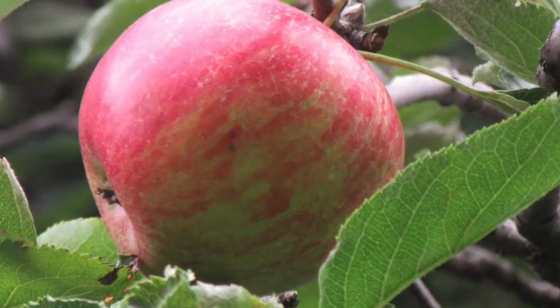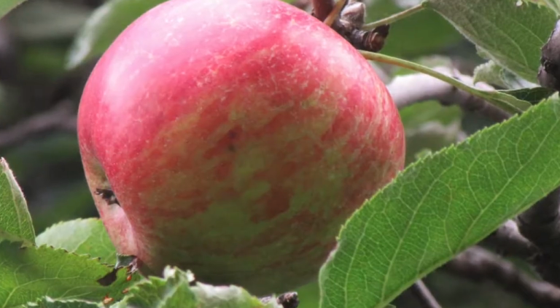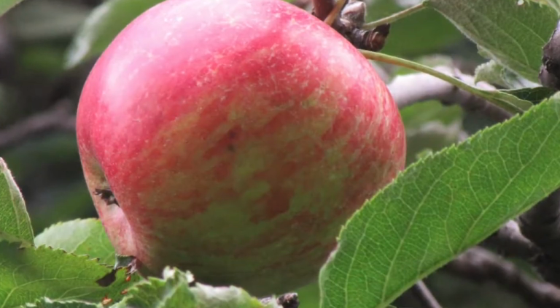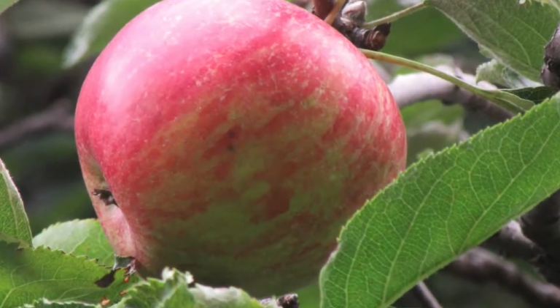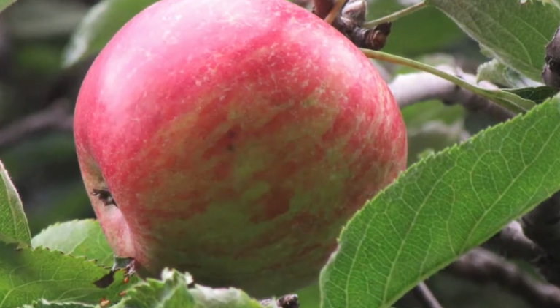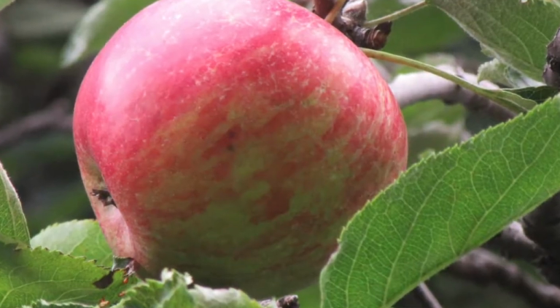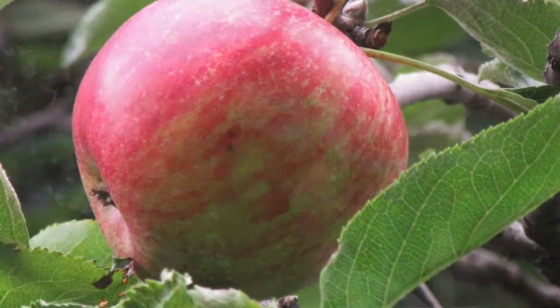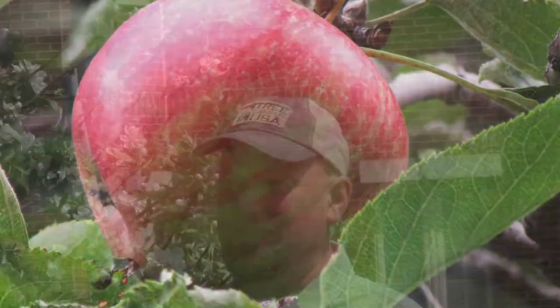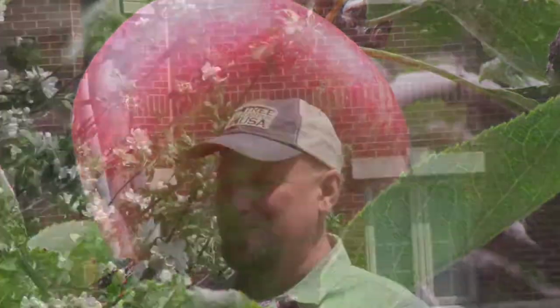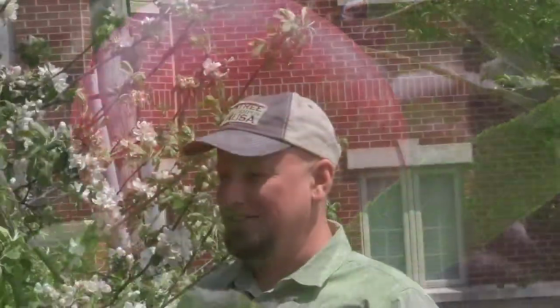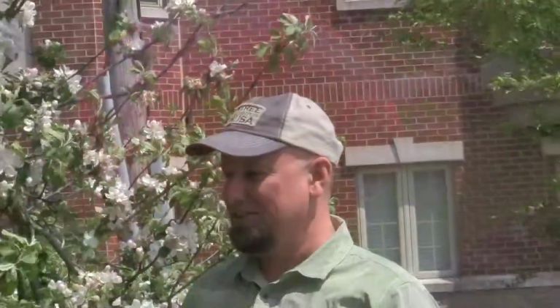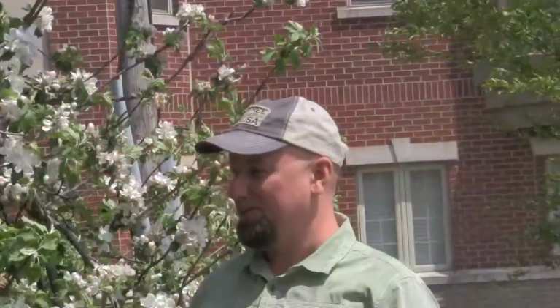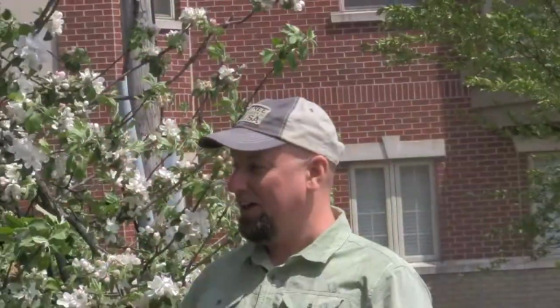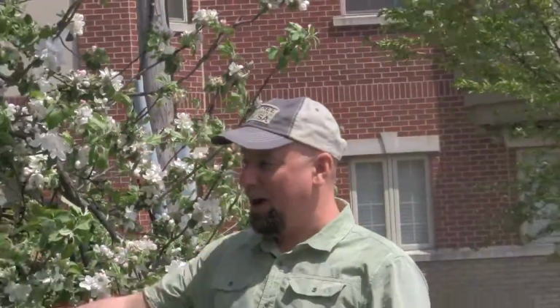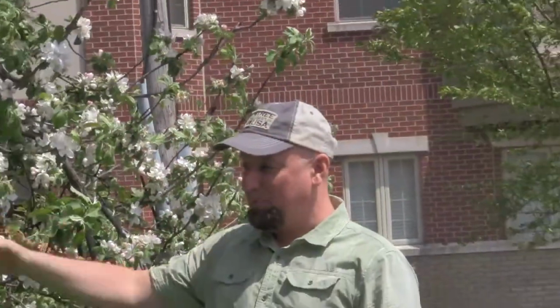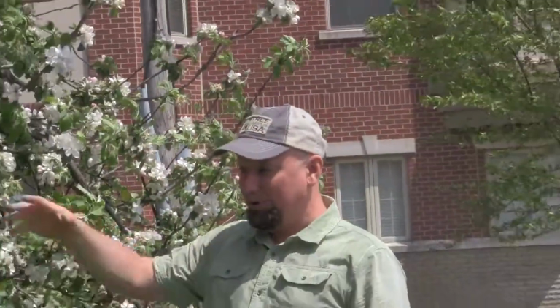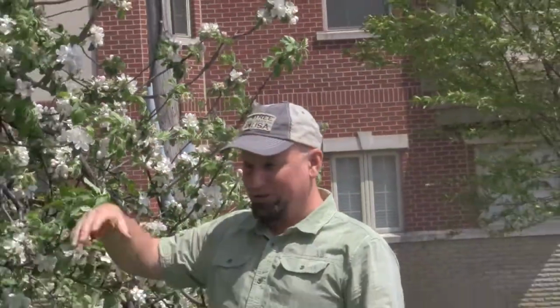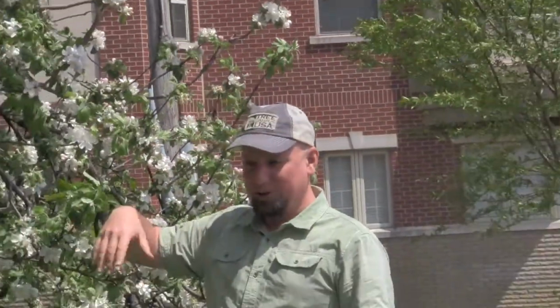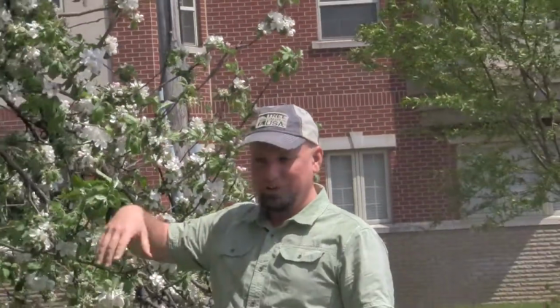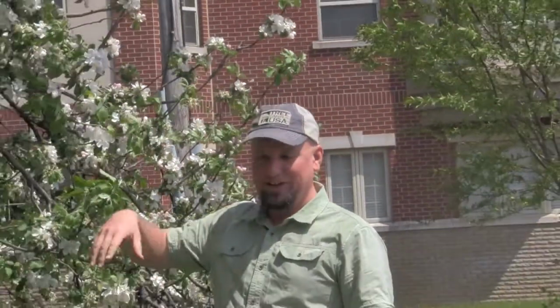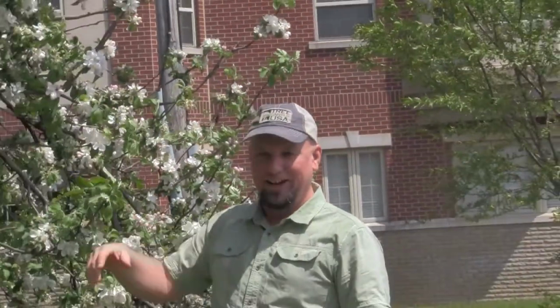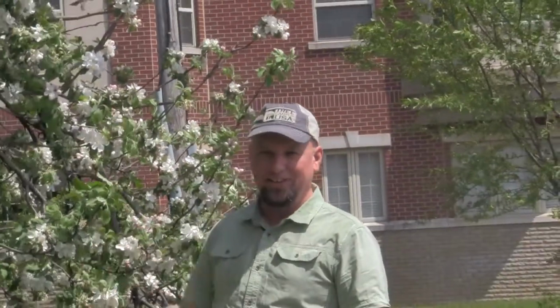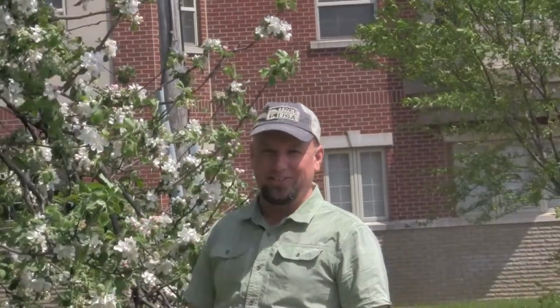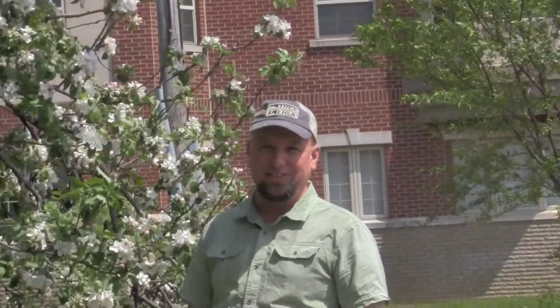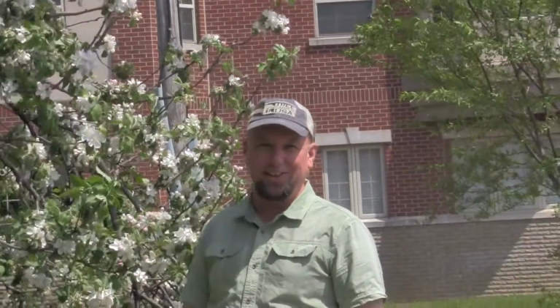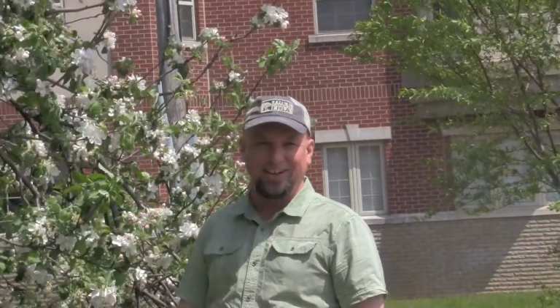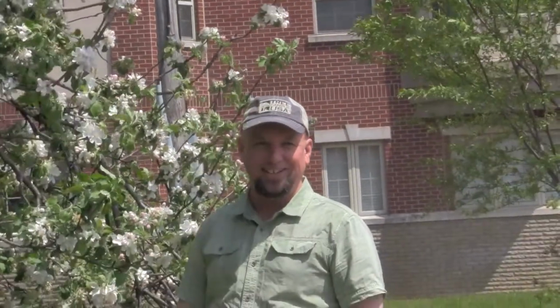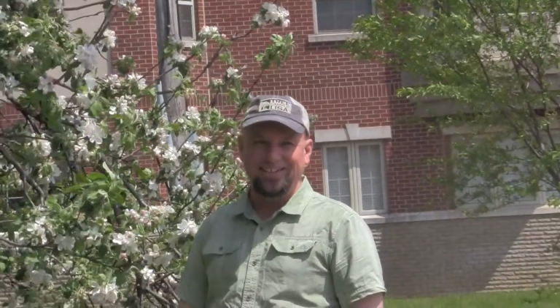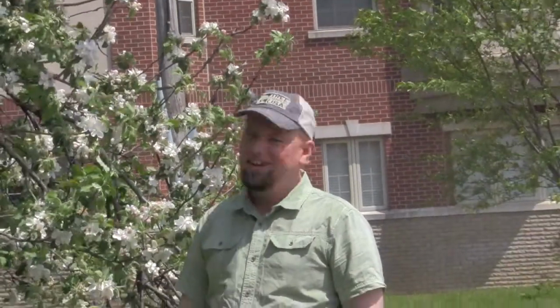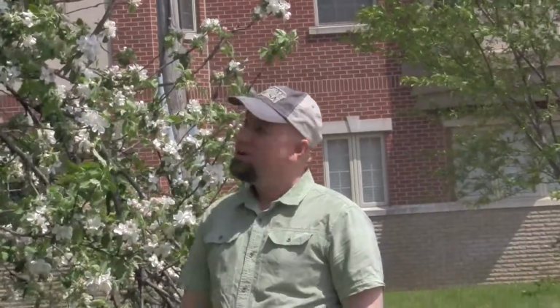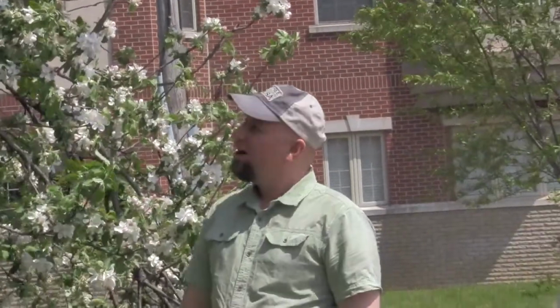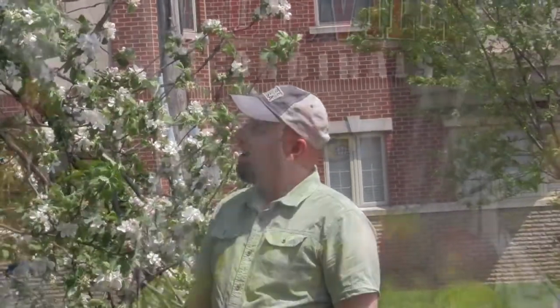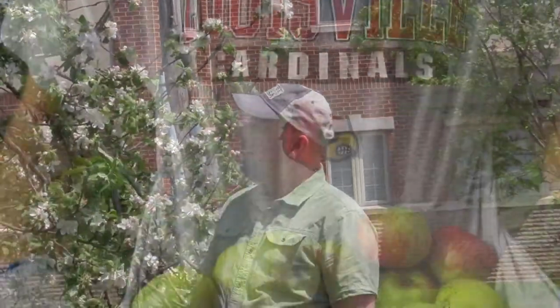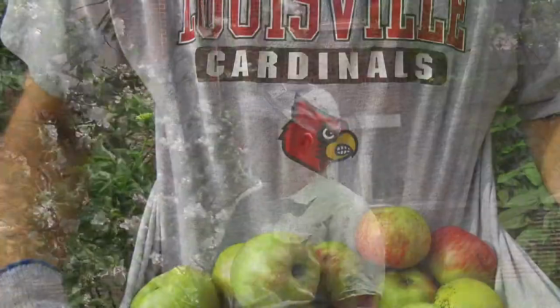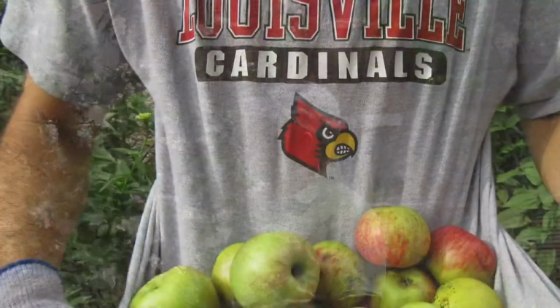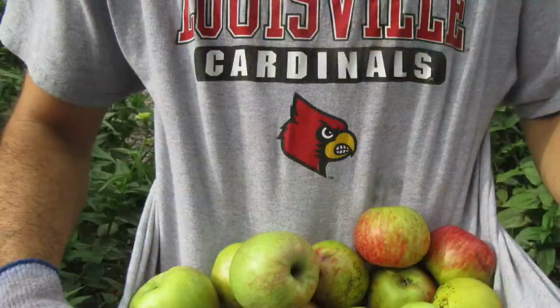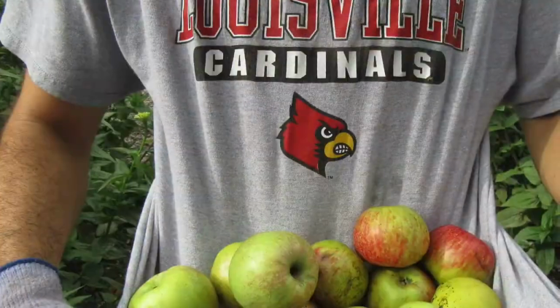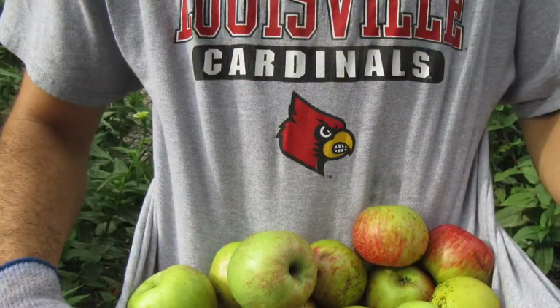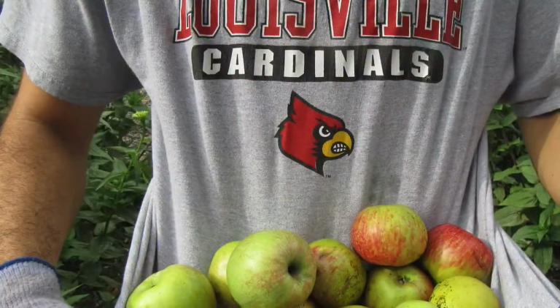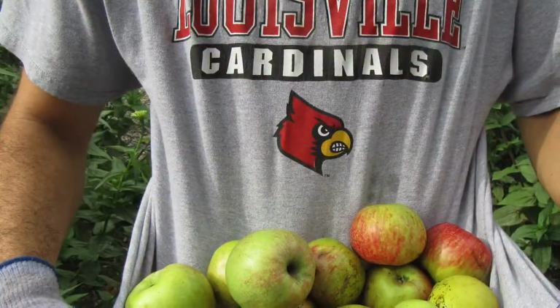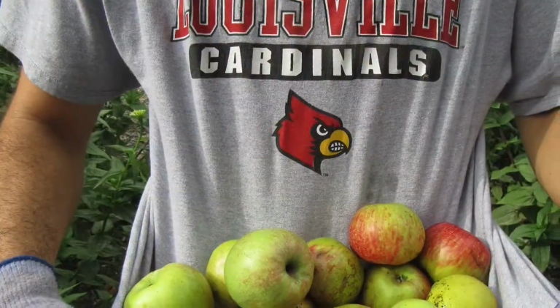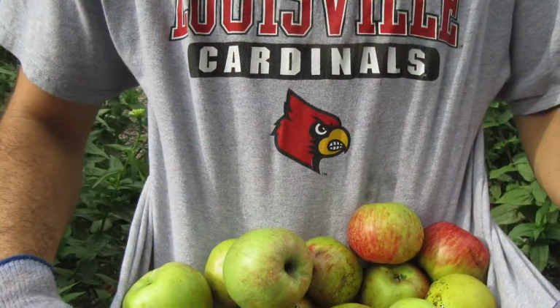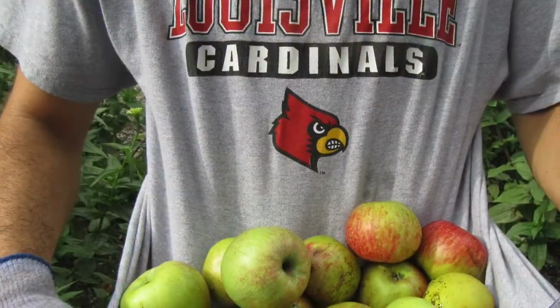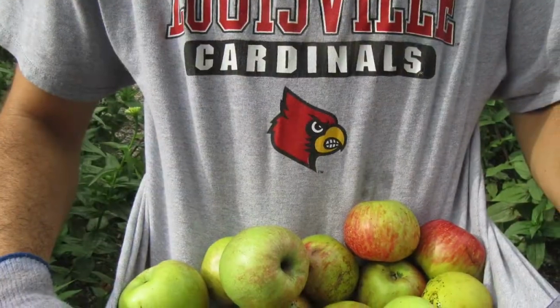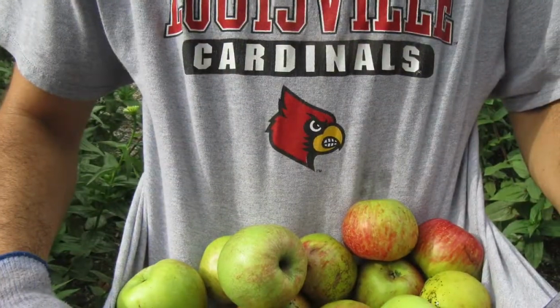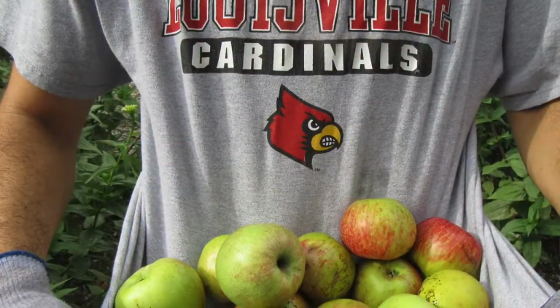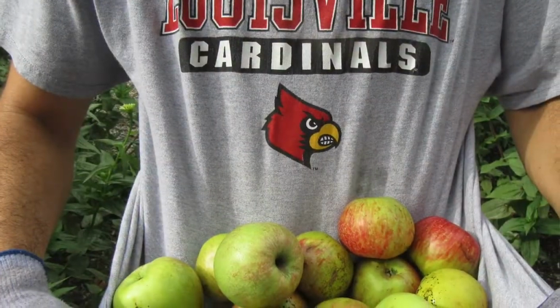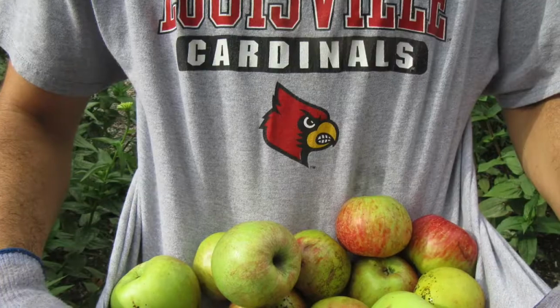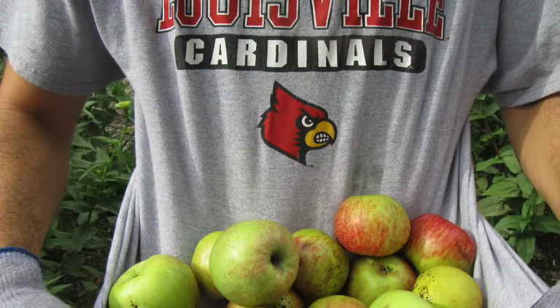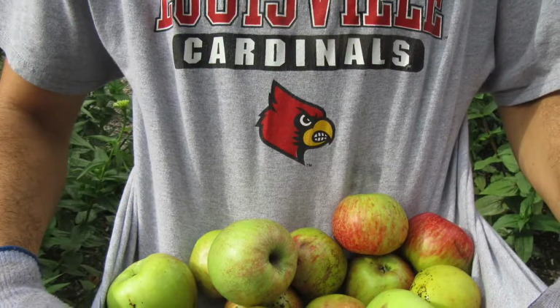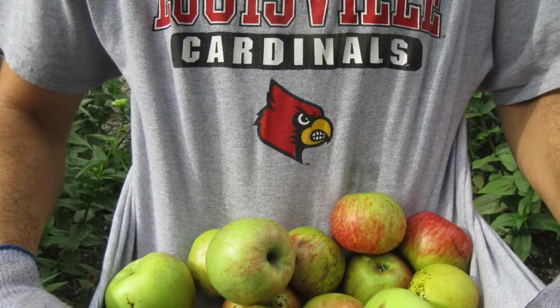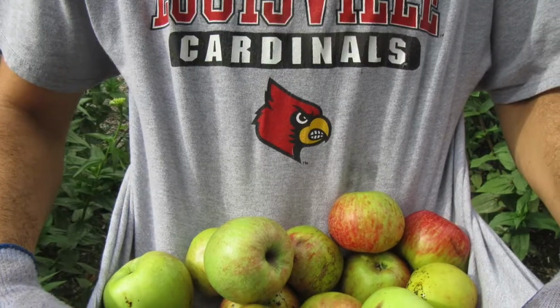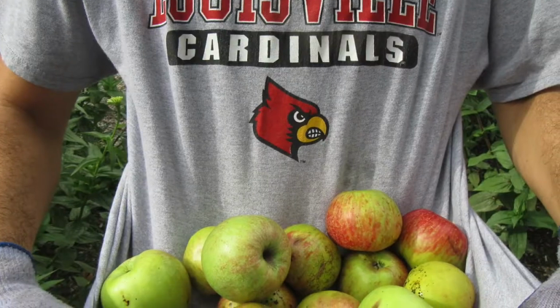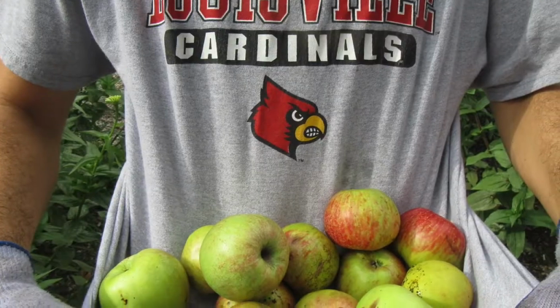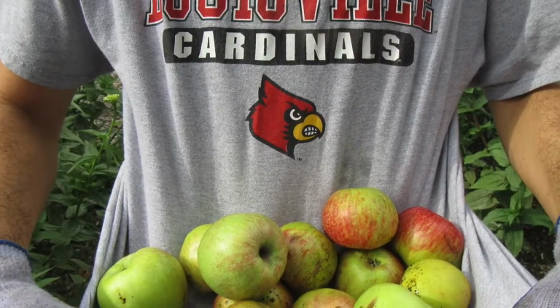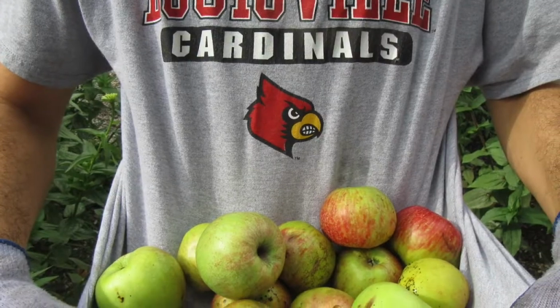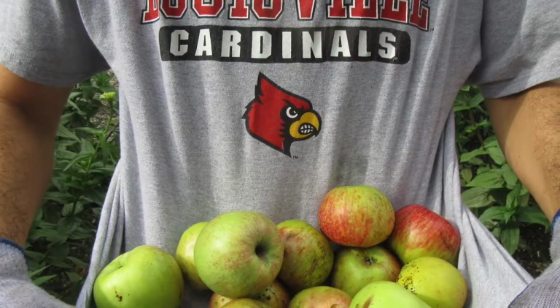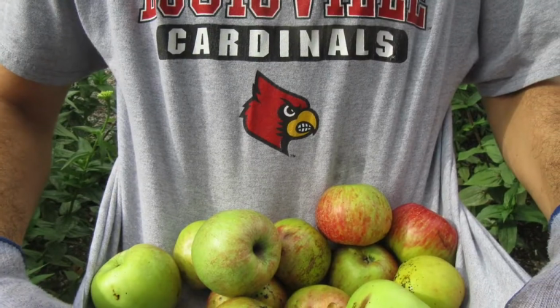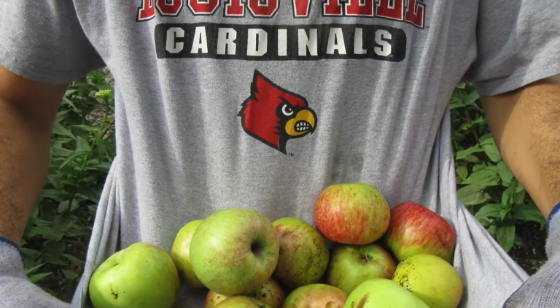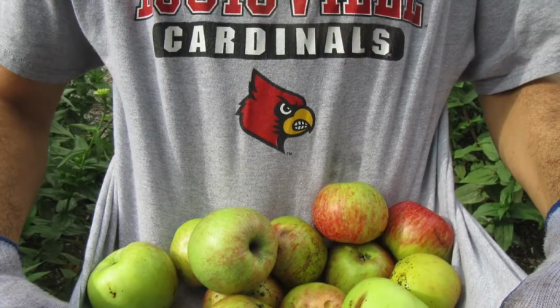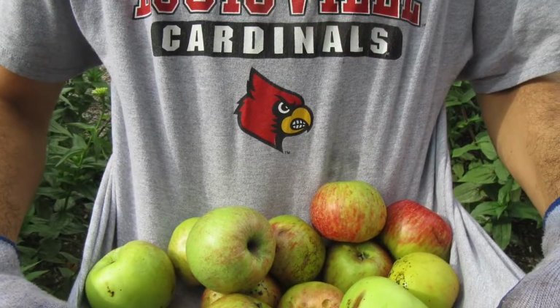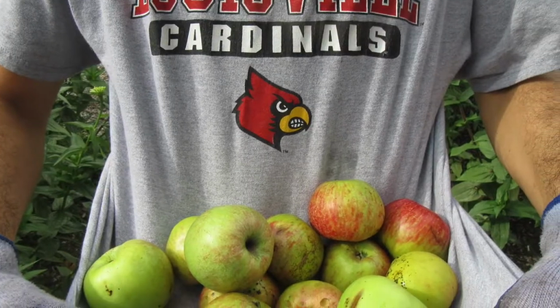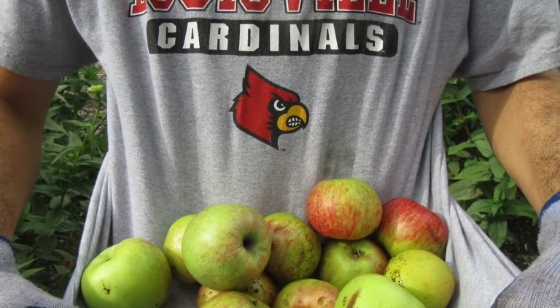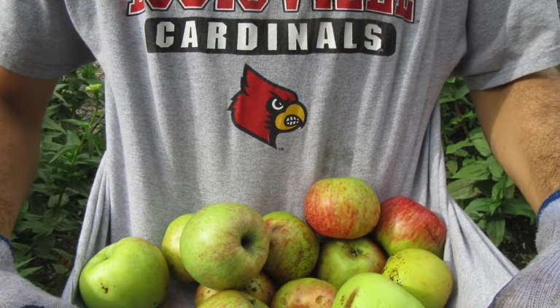Think about maybe harvesting some of the apples that will be down on the ground, or maybe you can just pick them right off the tree. These branches are hanging nice and low.